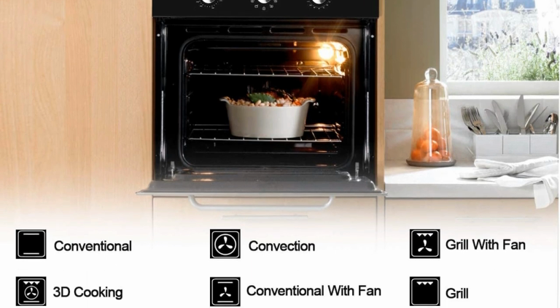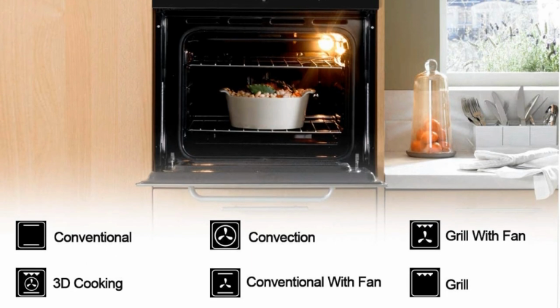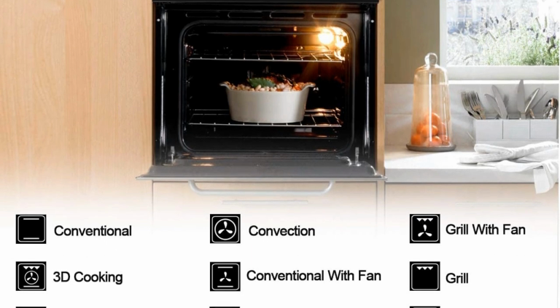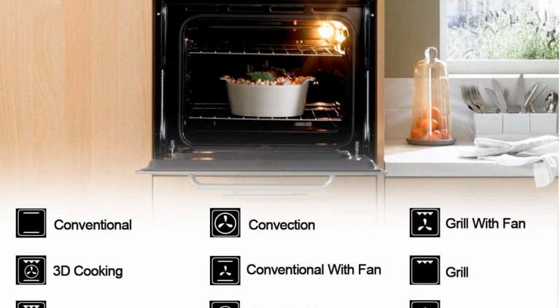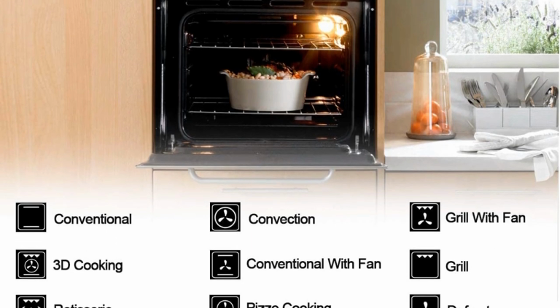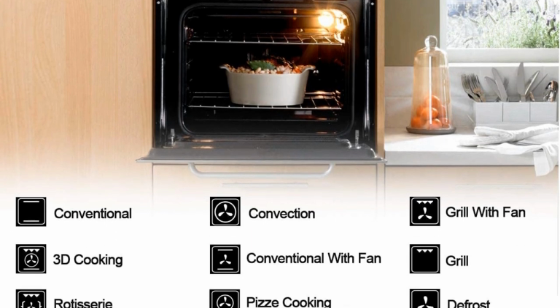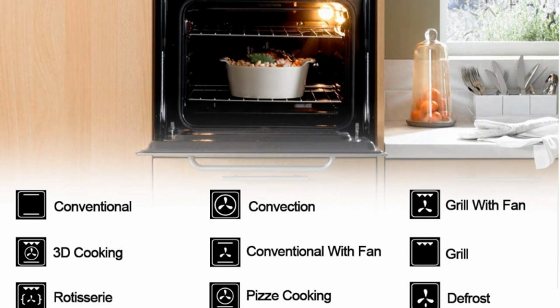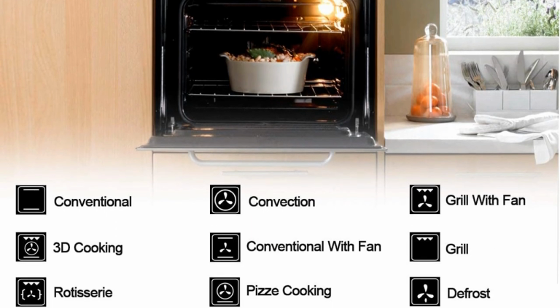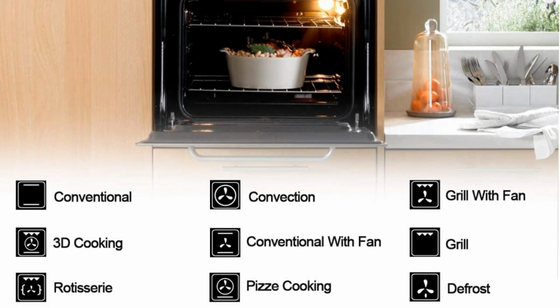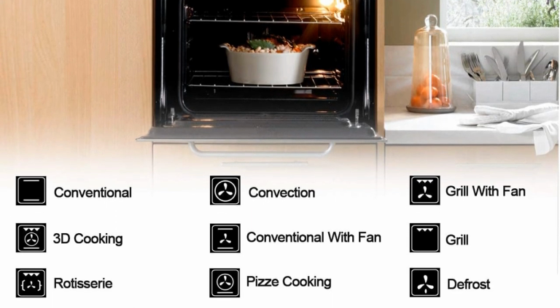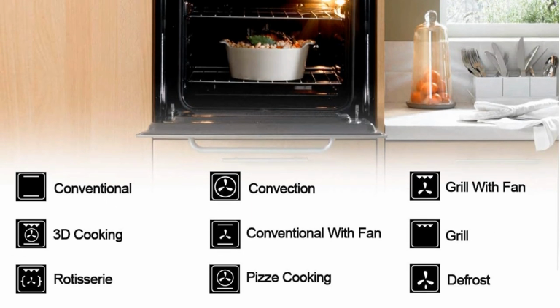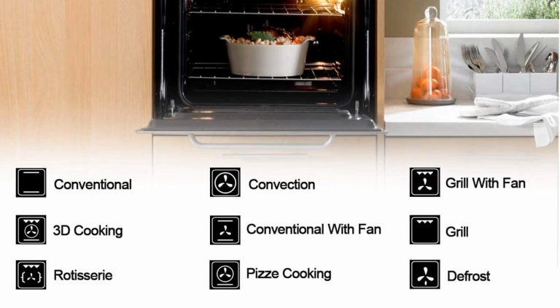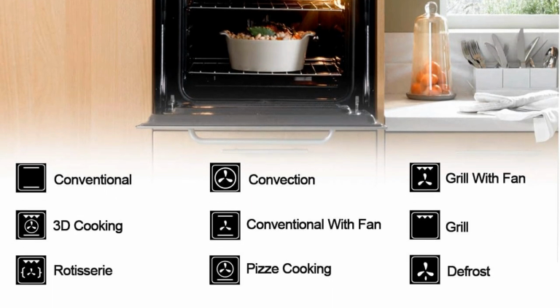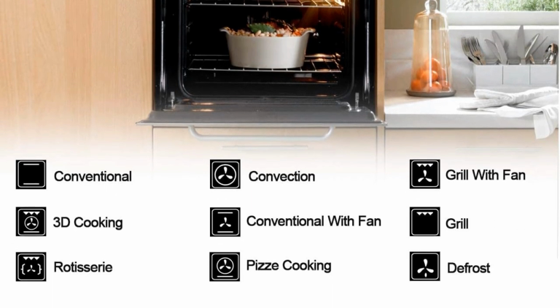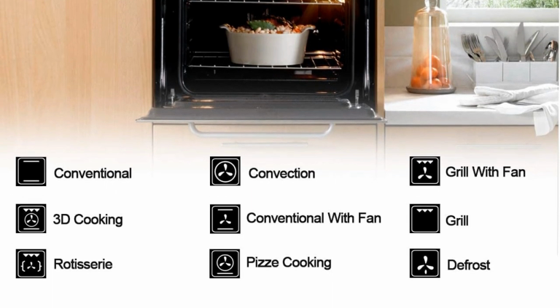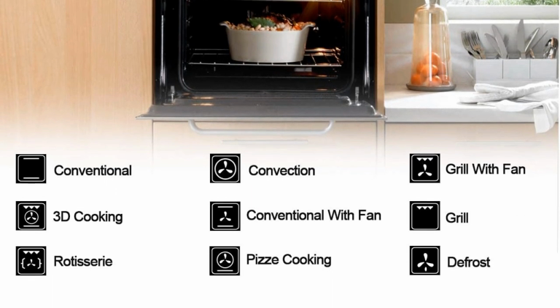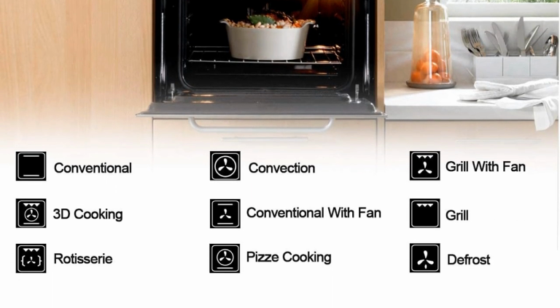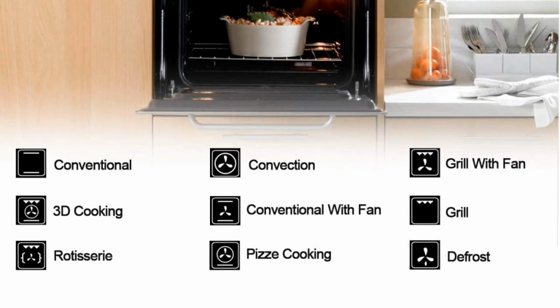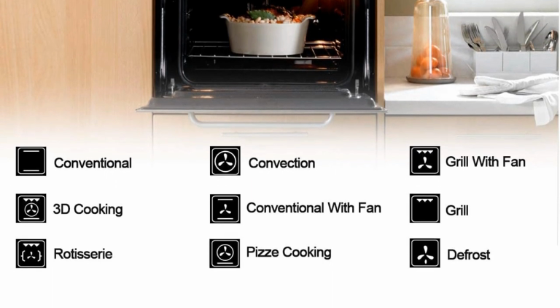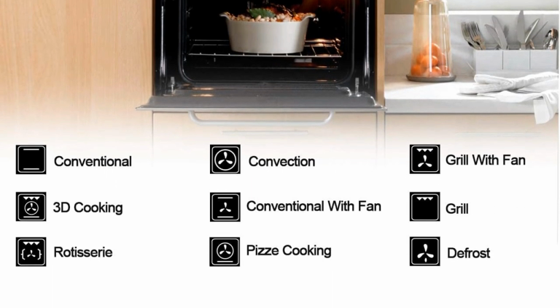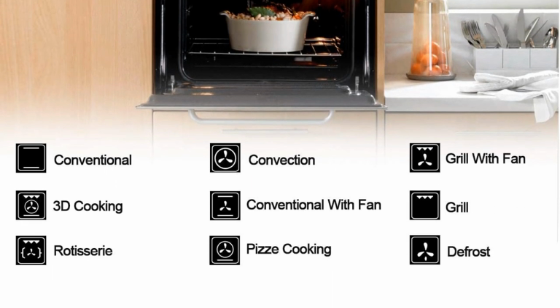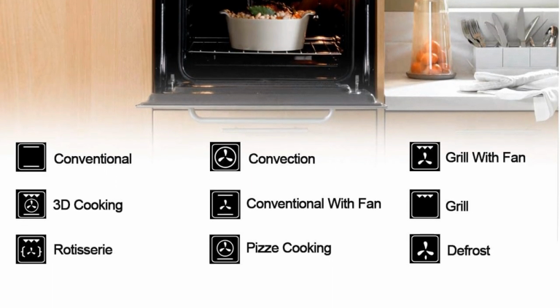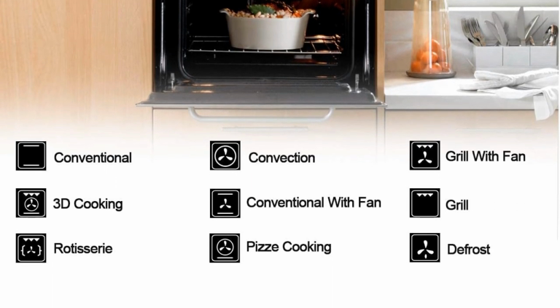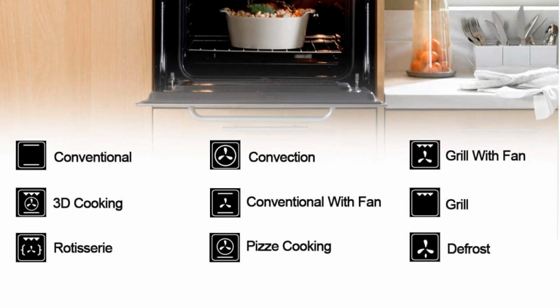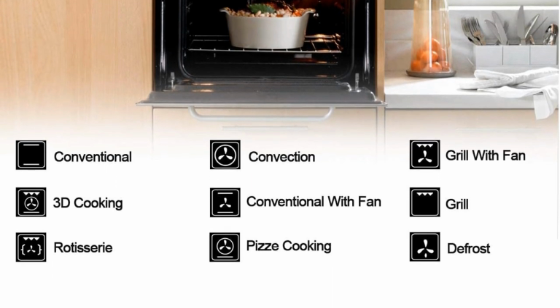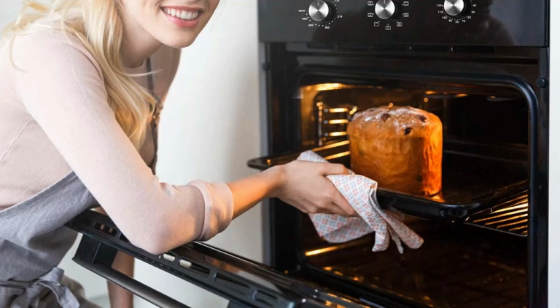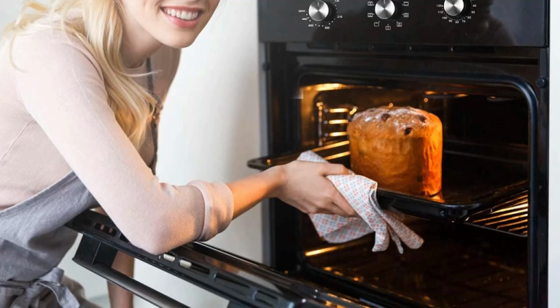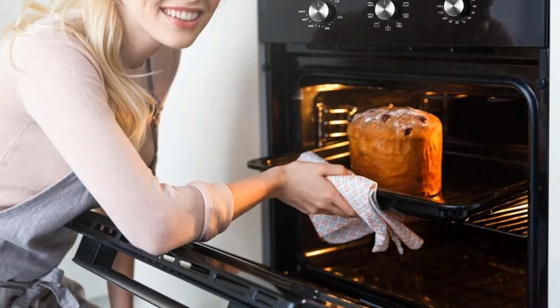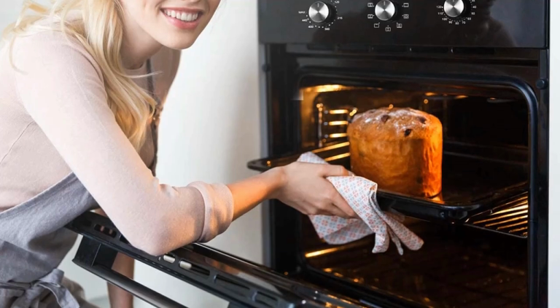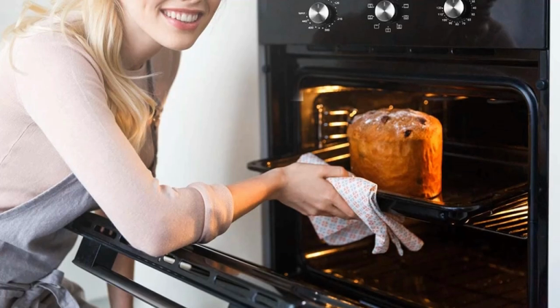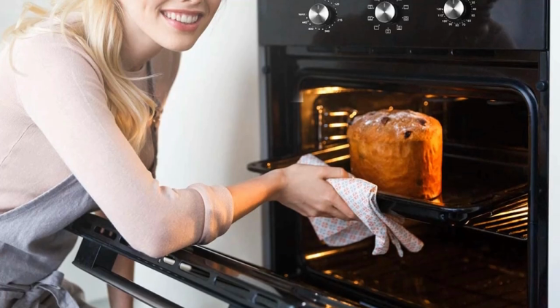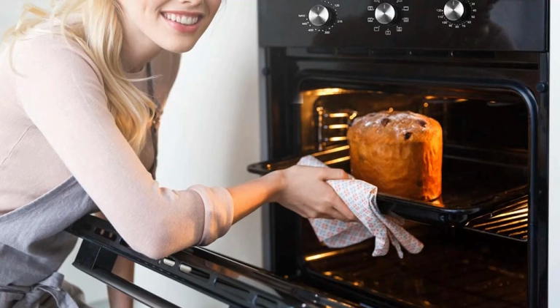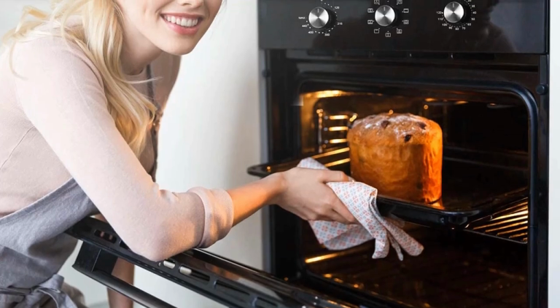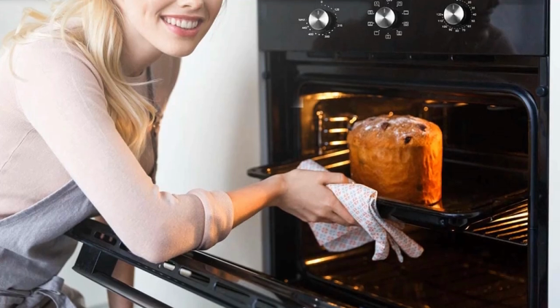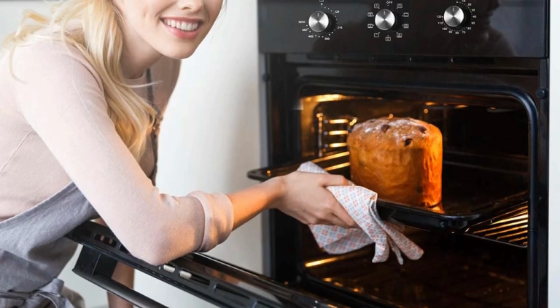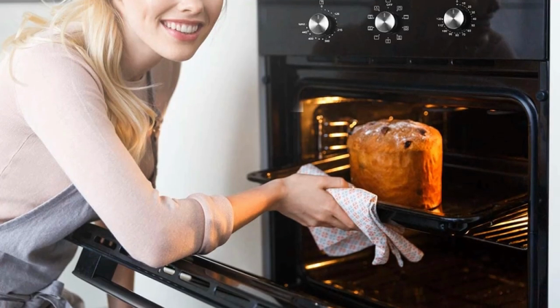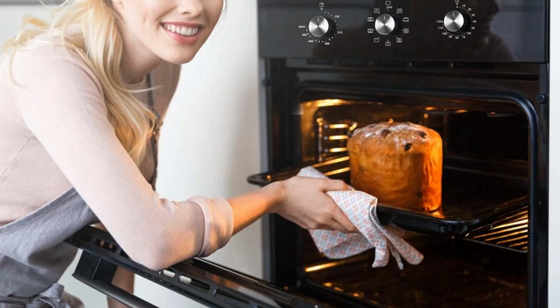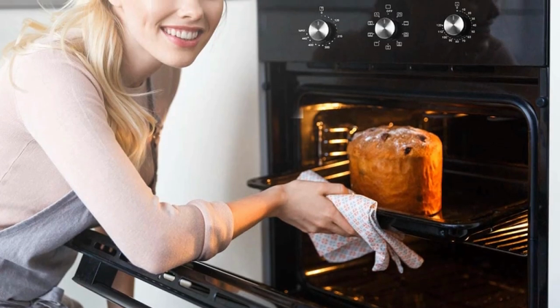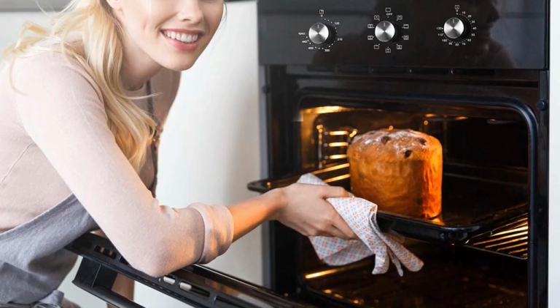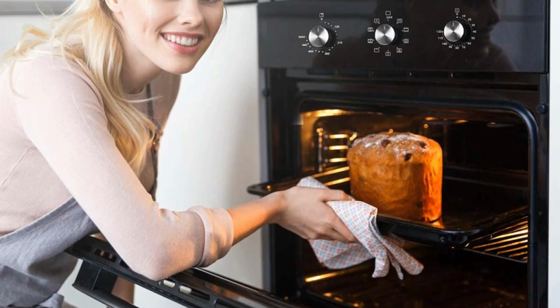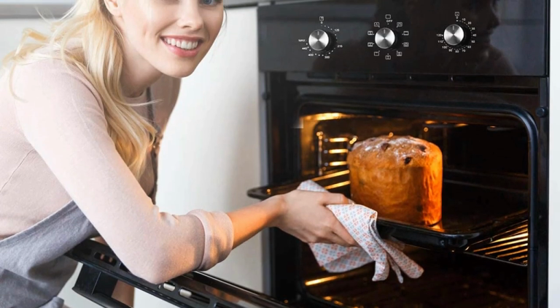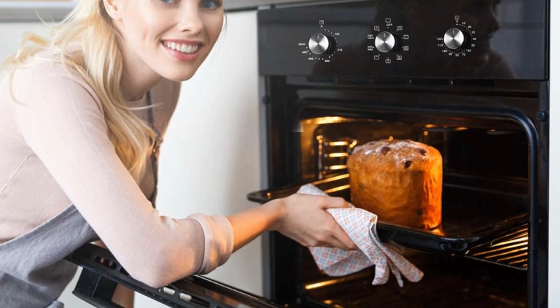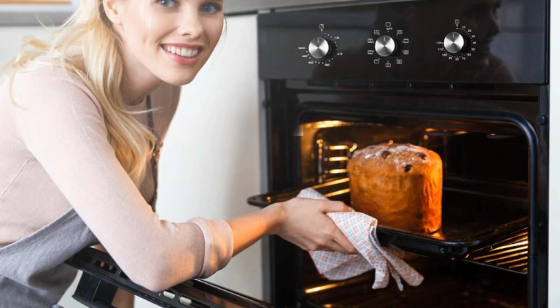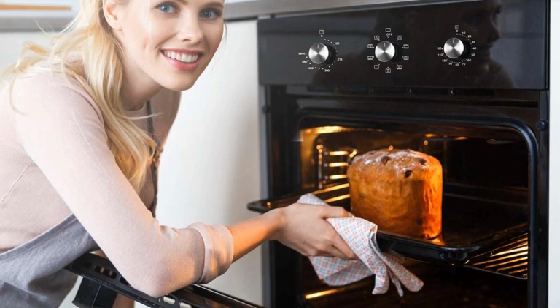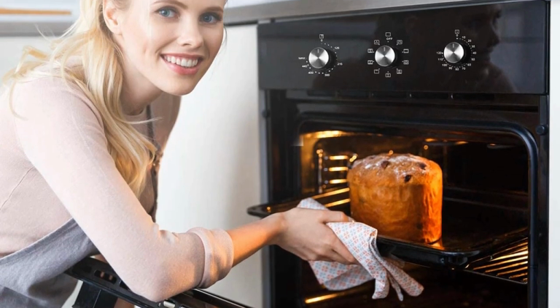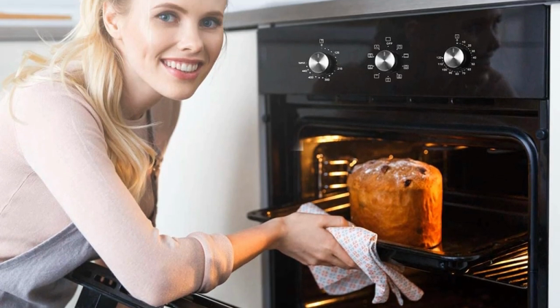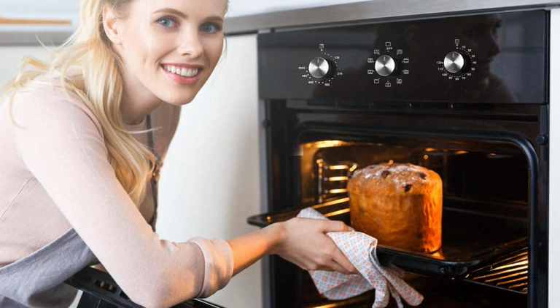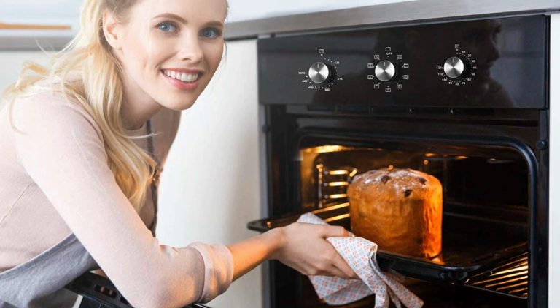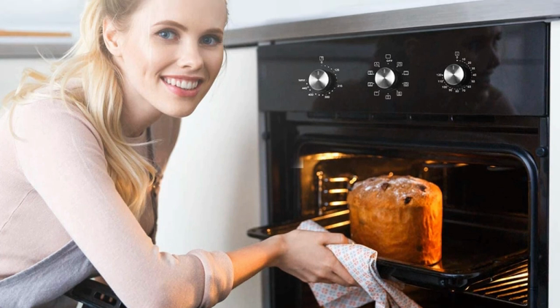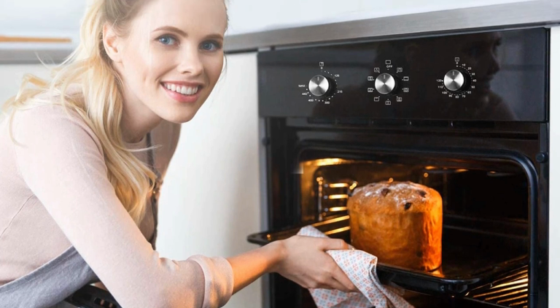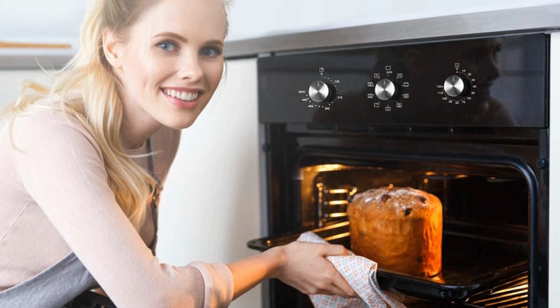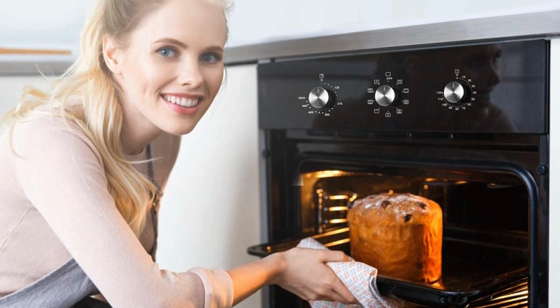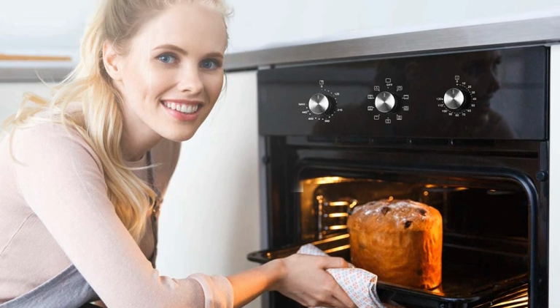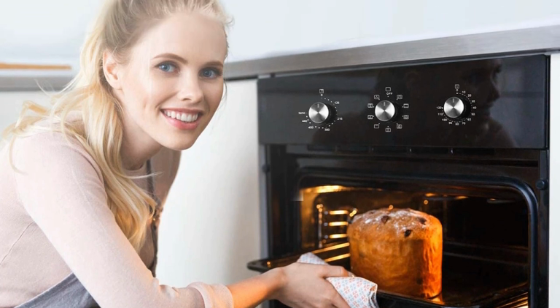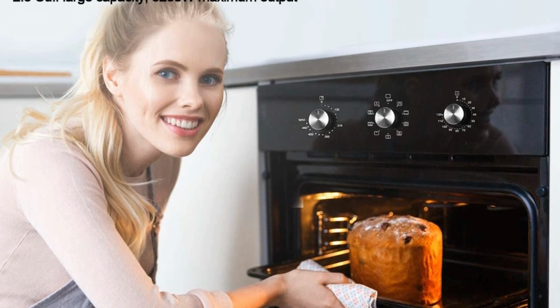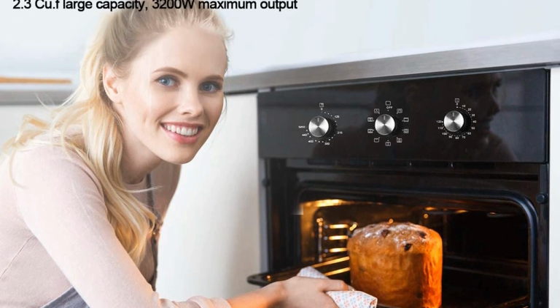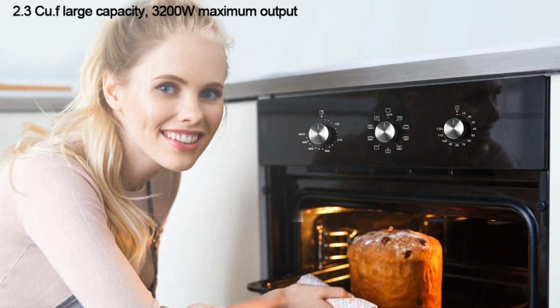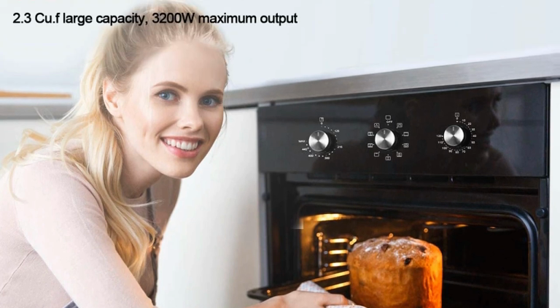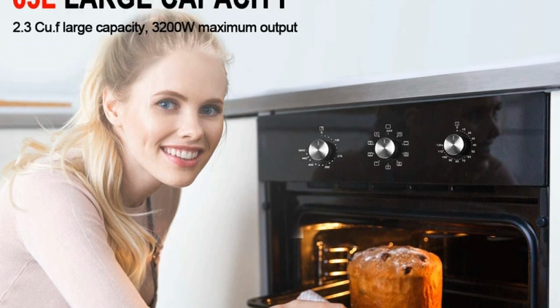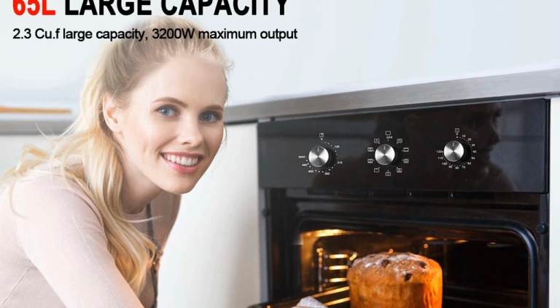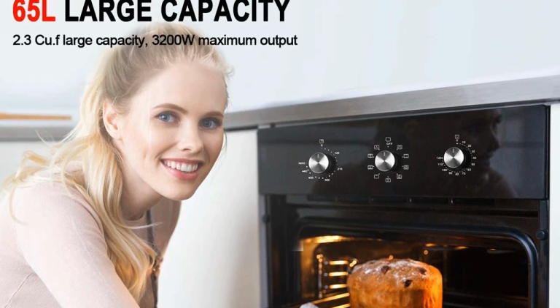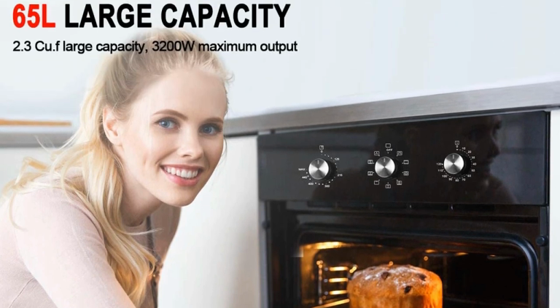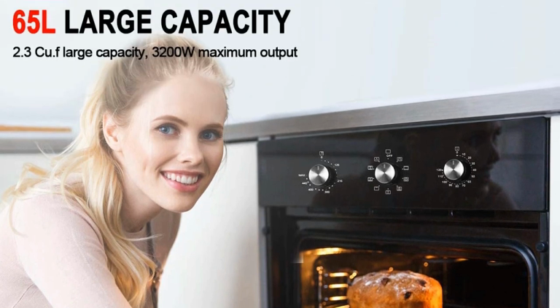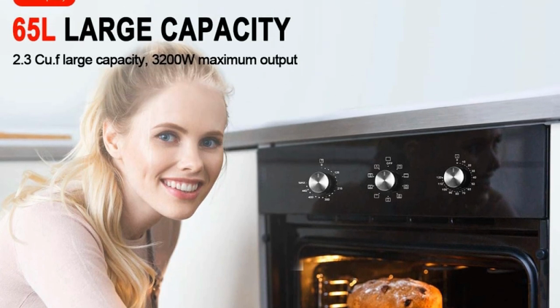While this is a great appliance, it doesn't offer convection cooking or smart technology. You can choose from 3 finishes: stainless steel, white, and black.